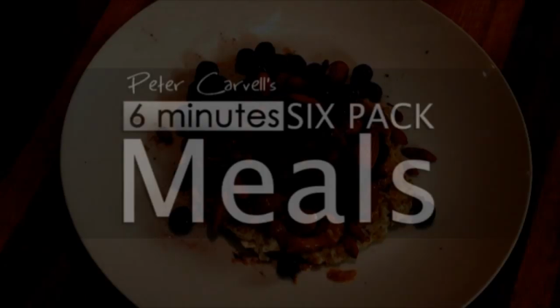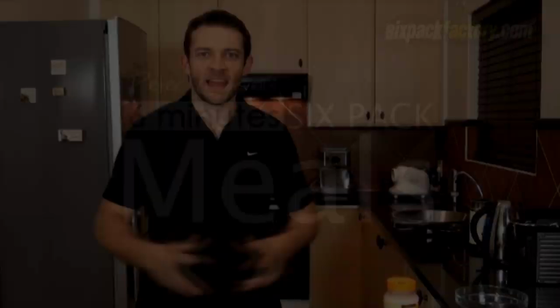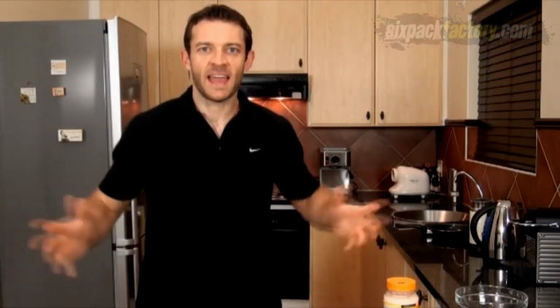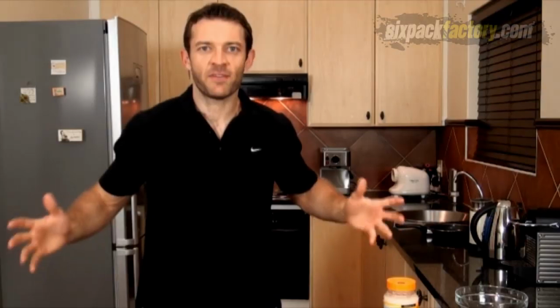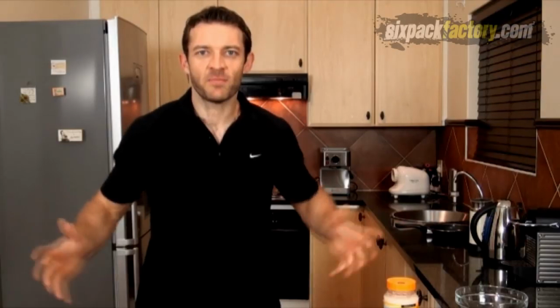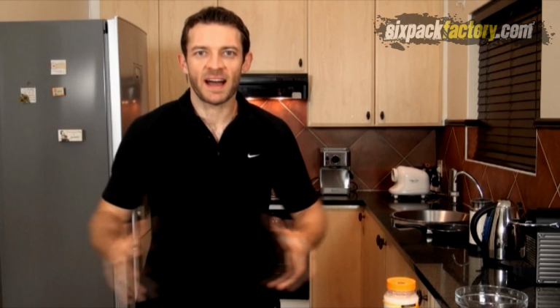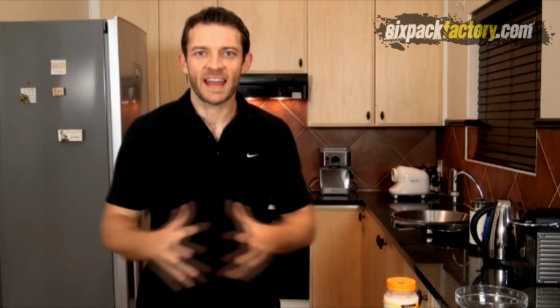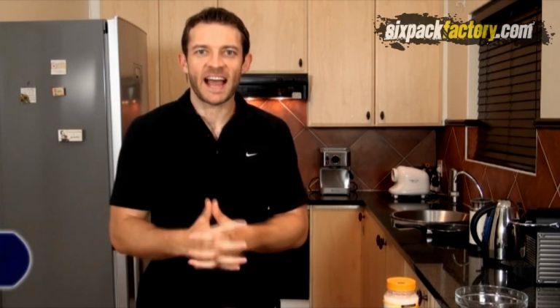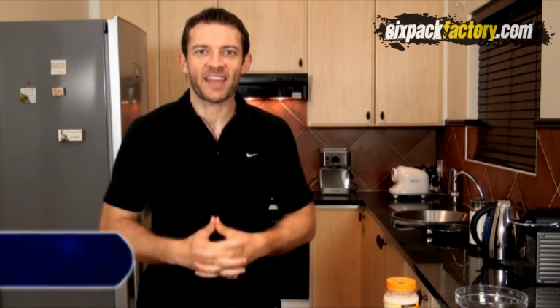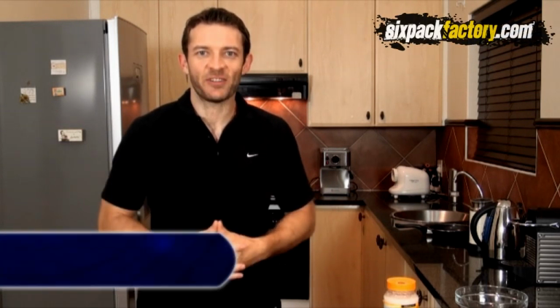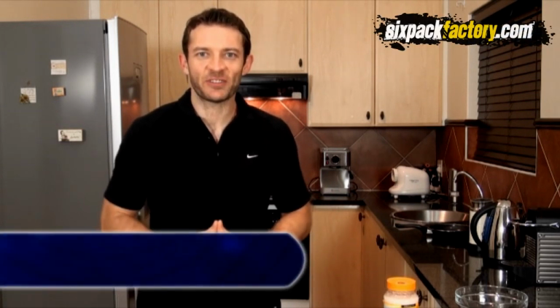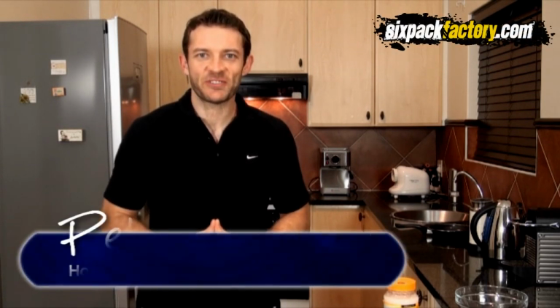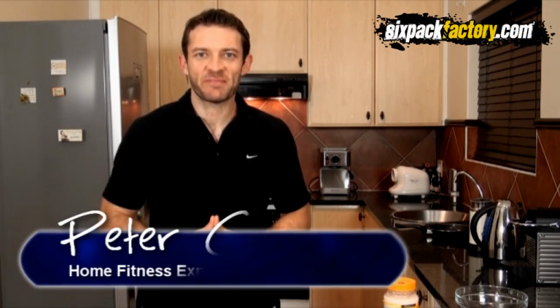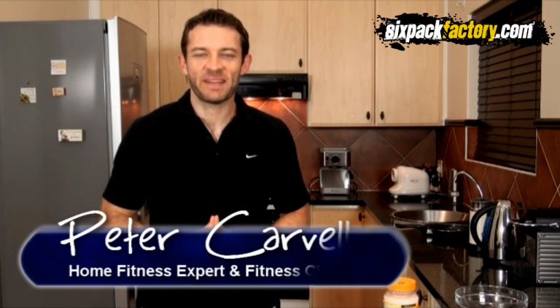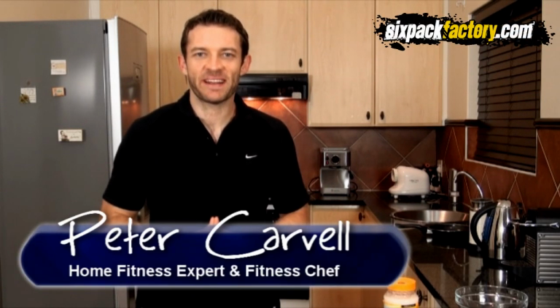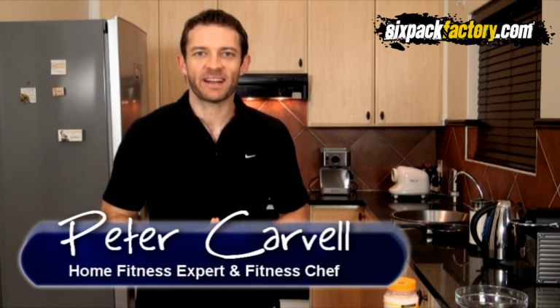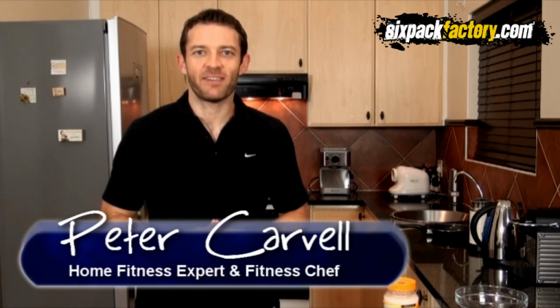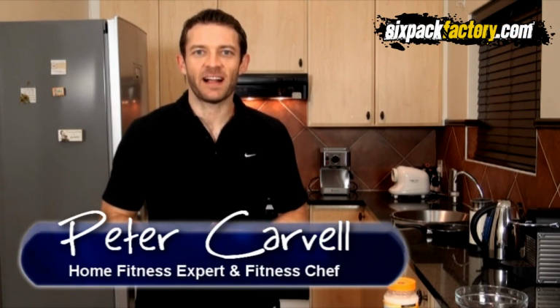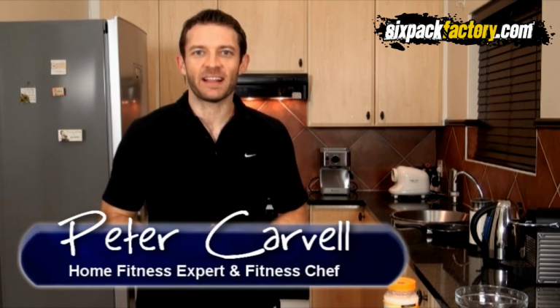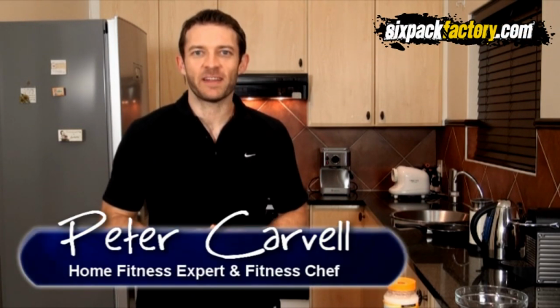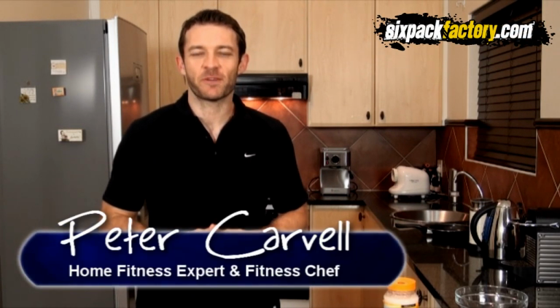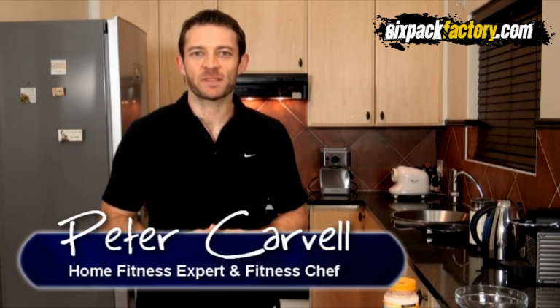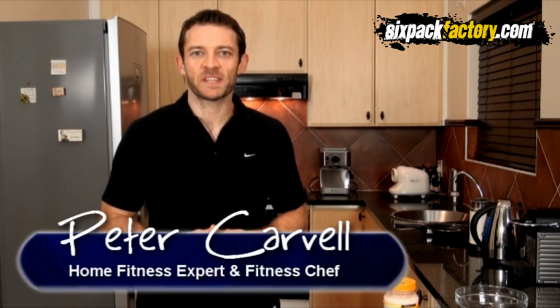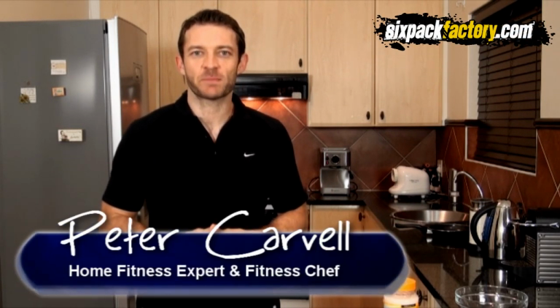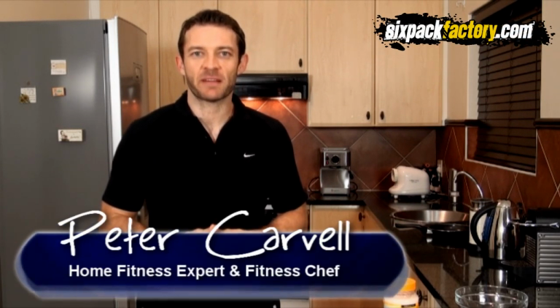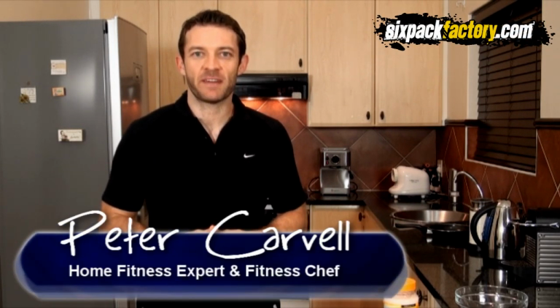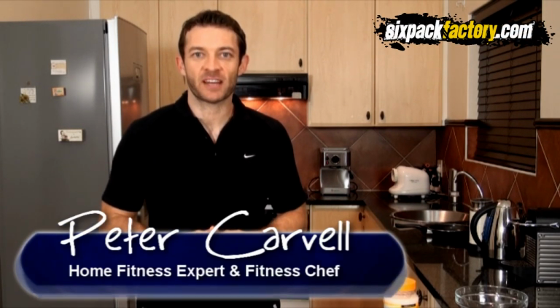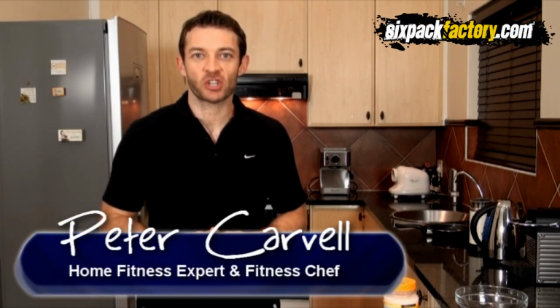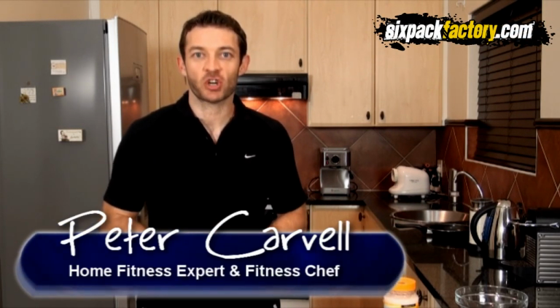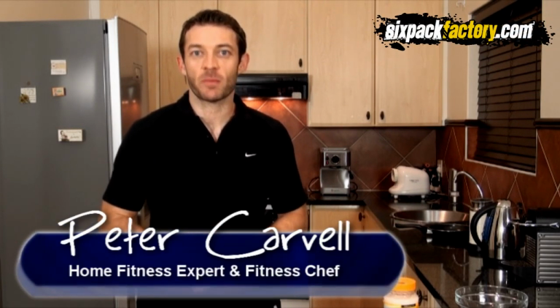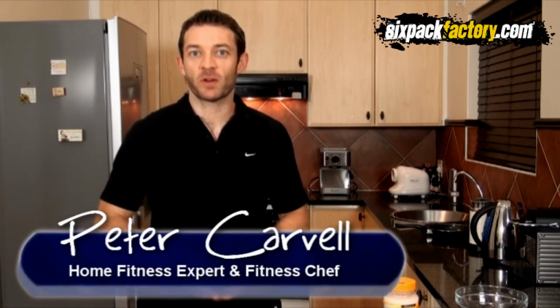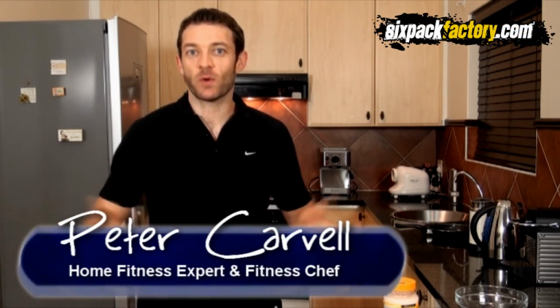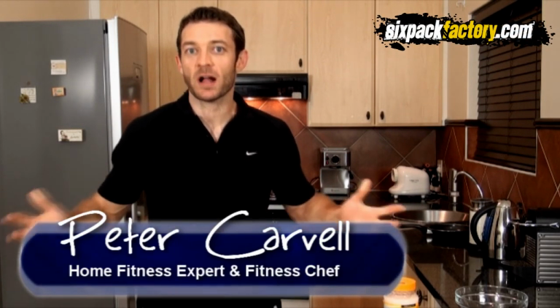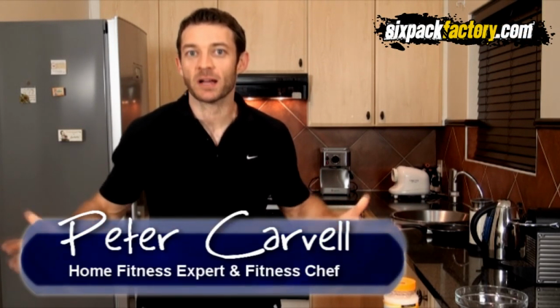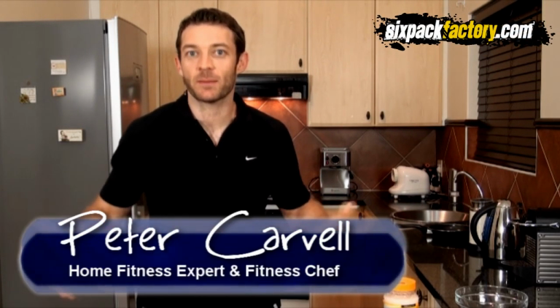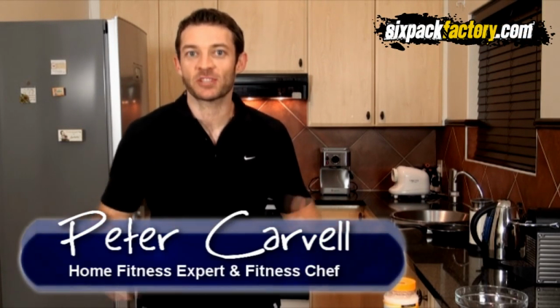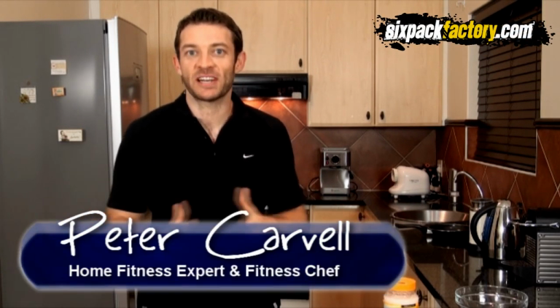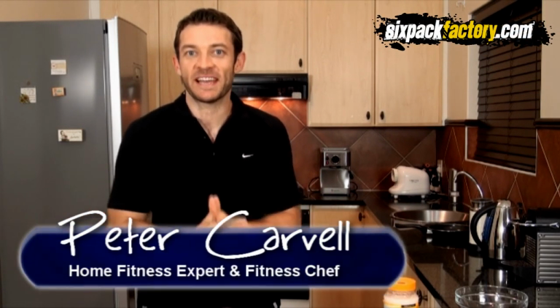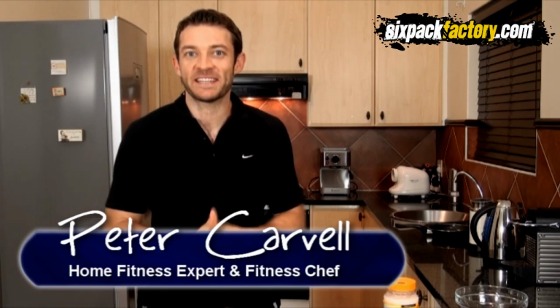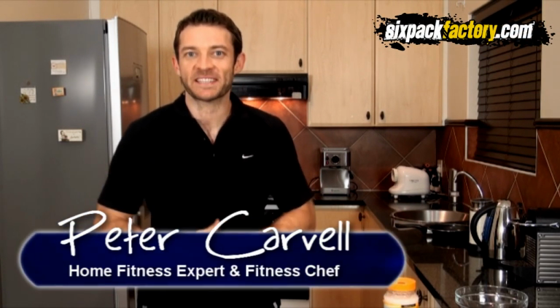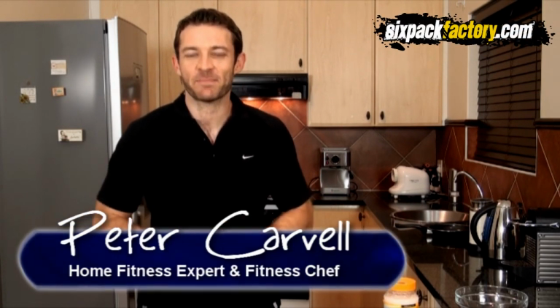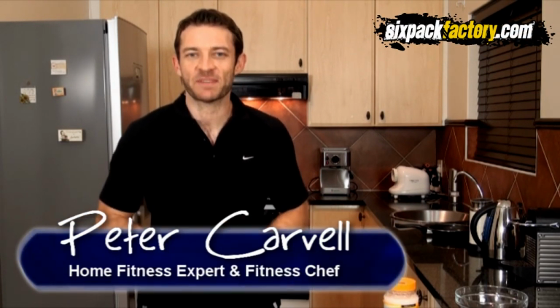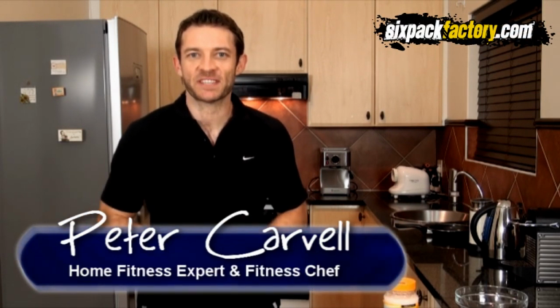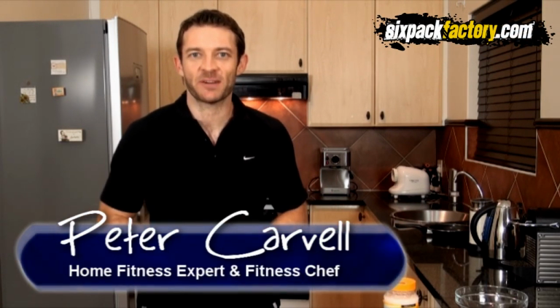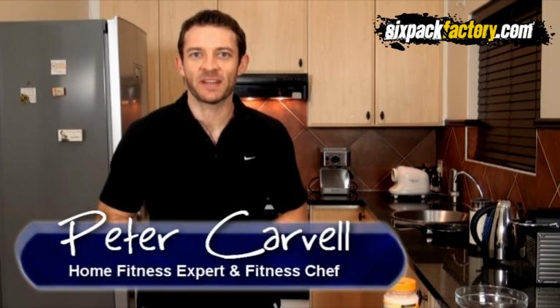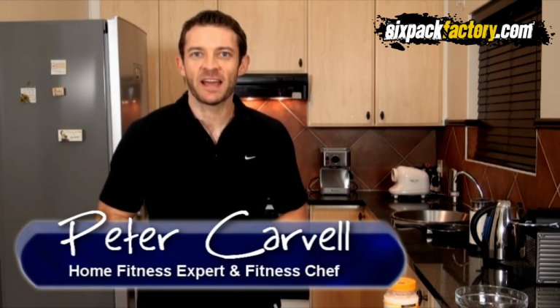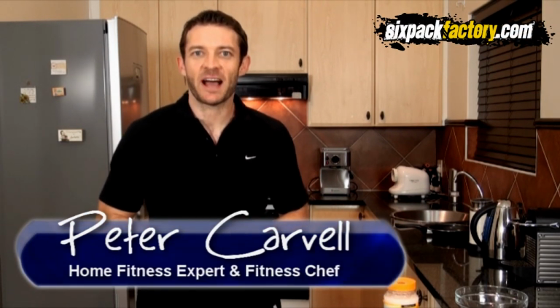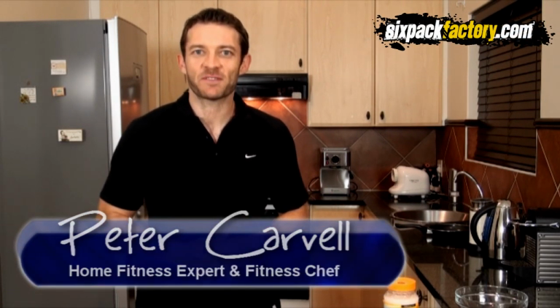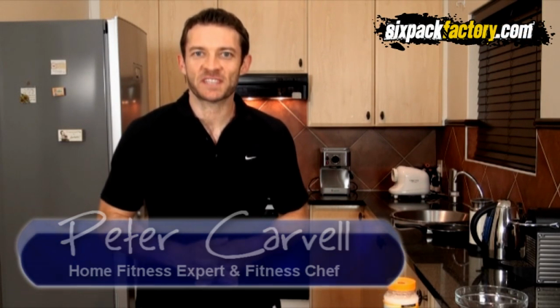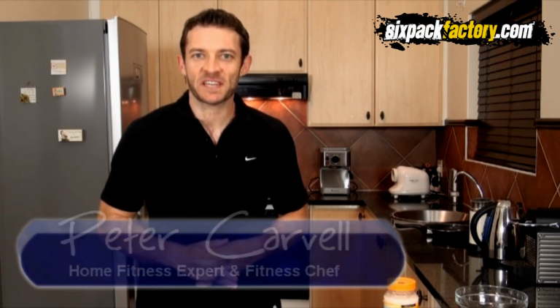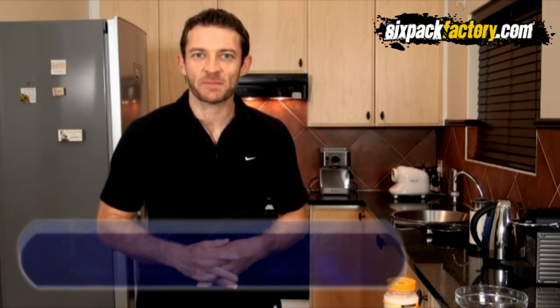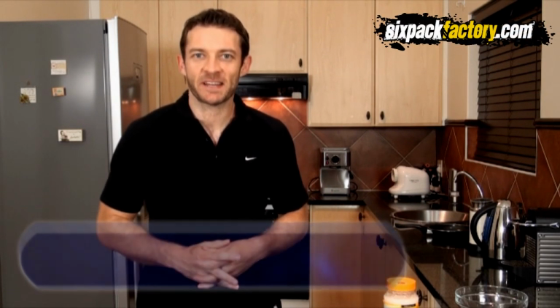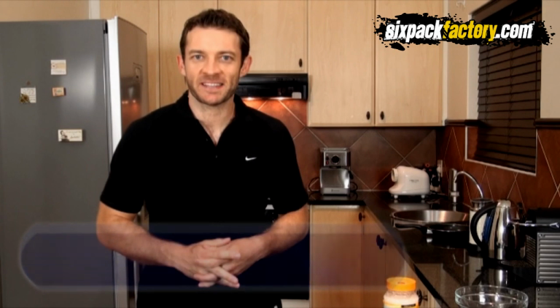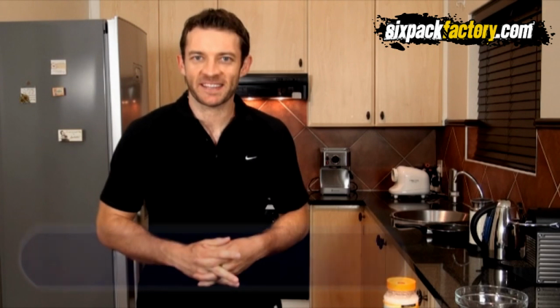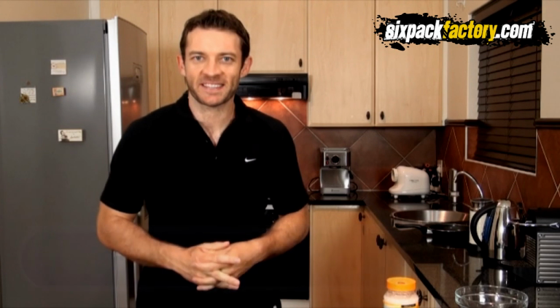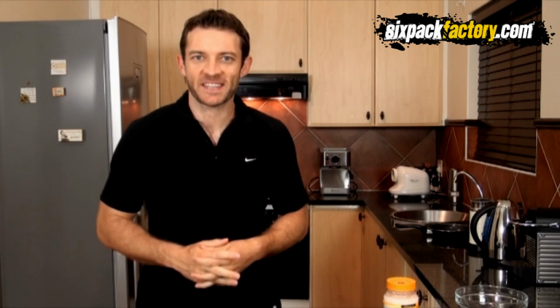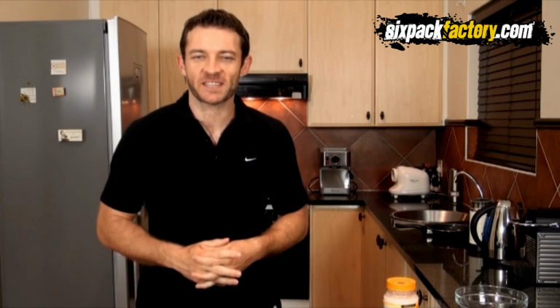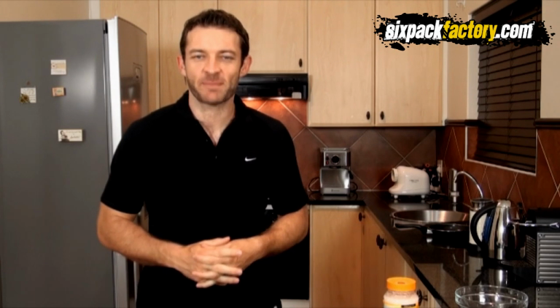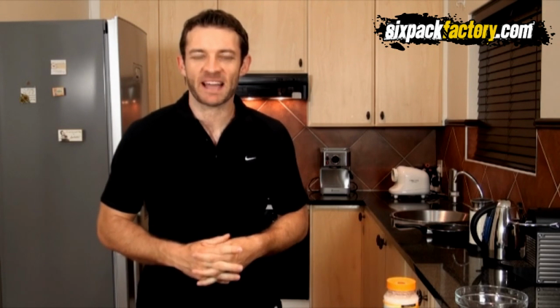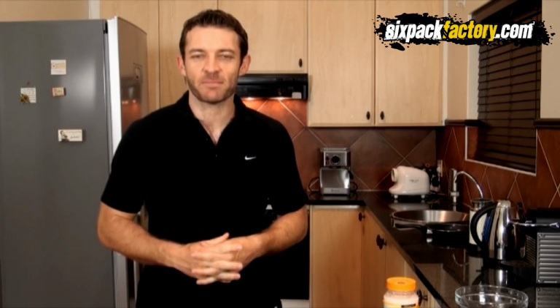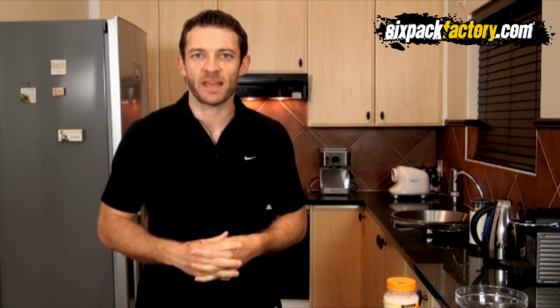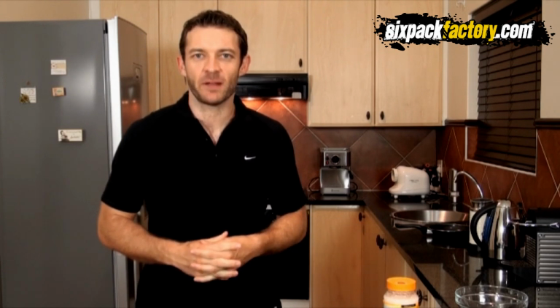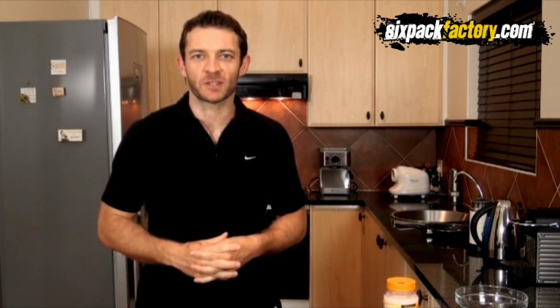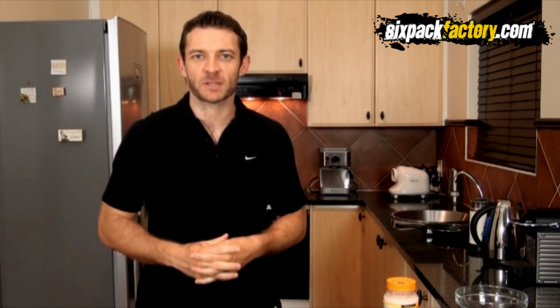Hey everybody, how are you all doing? Peter Carval here from 6PackFacture.com and welcome to the latest episode of 6 Minute 6 Pack Meals.